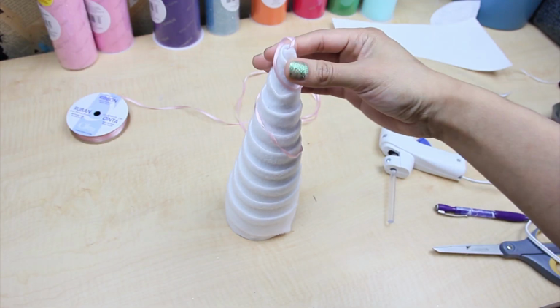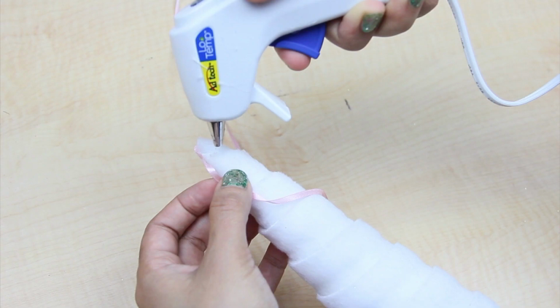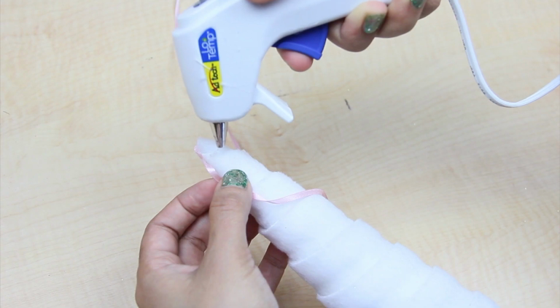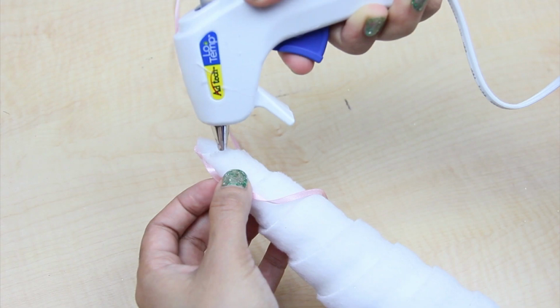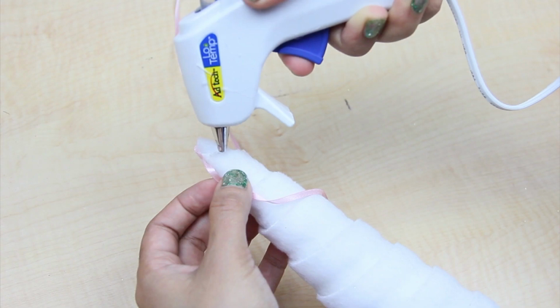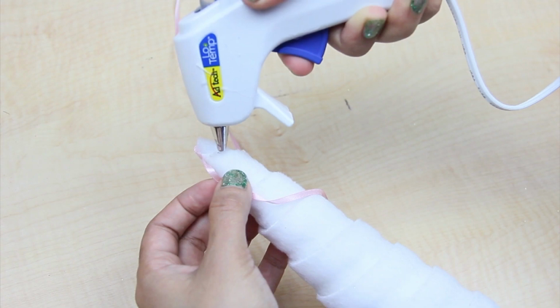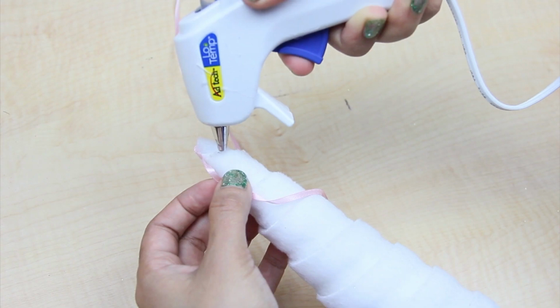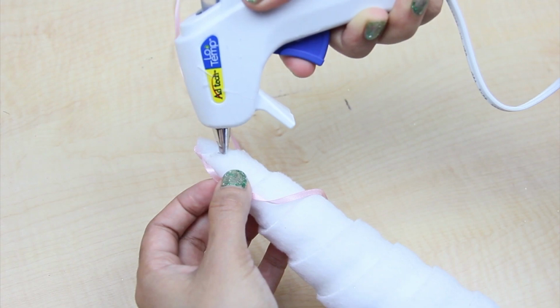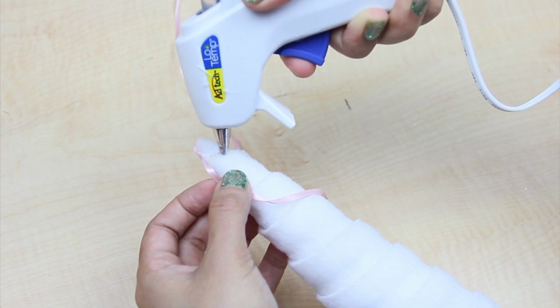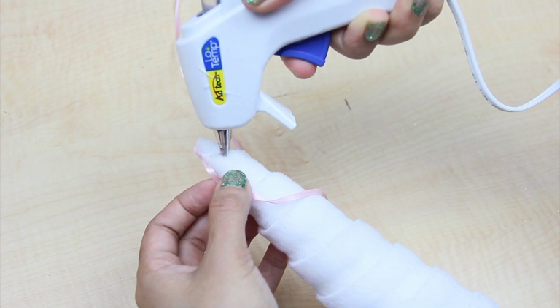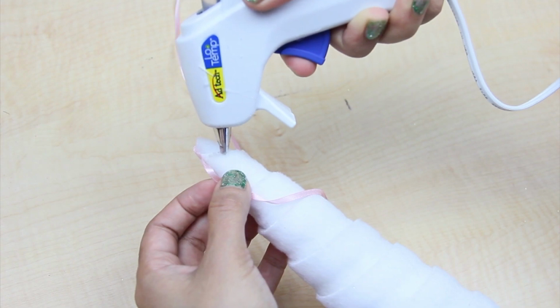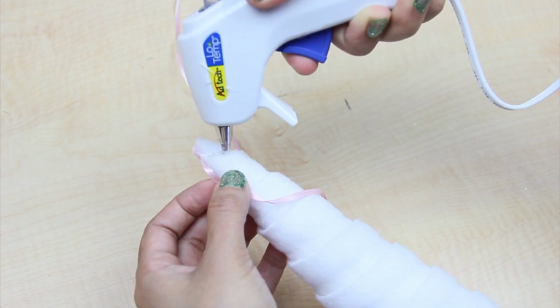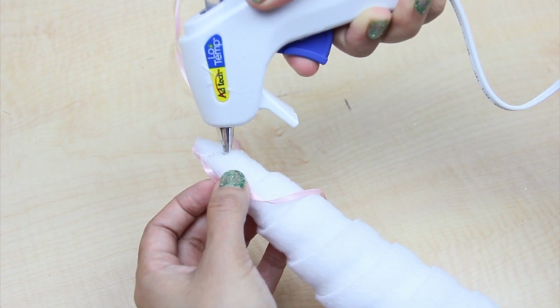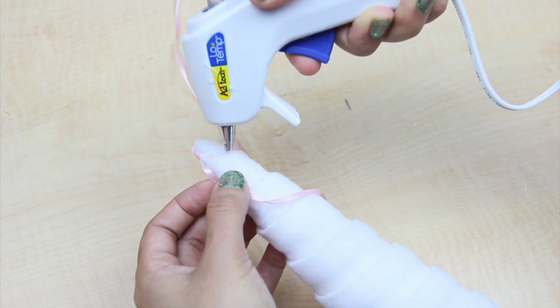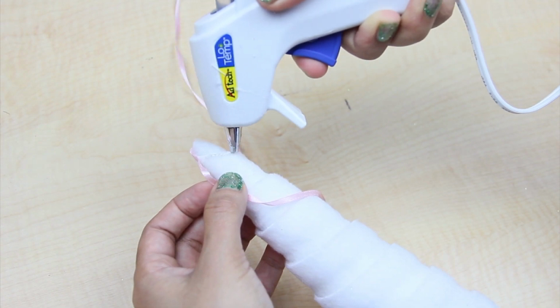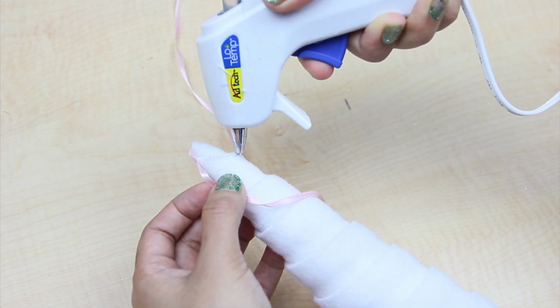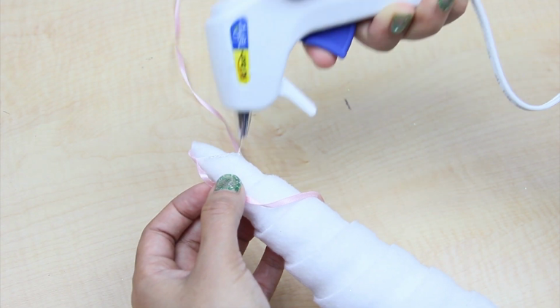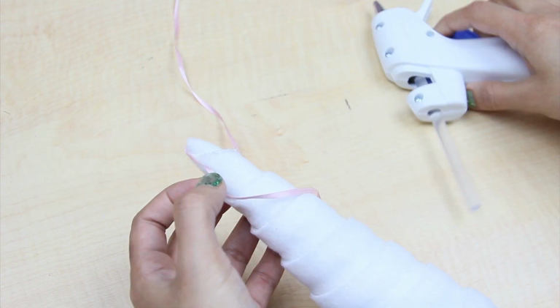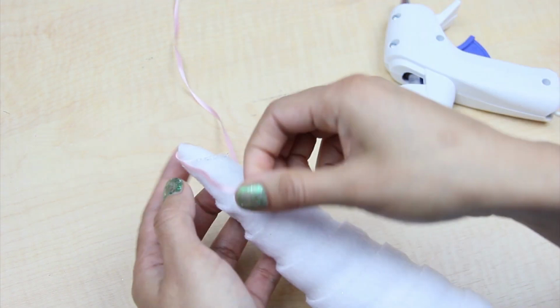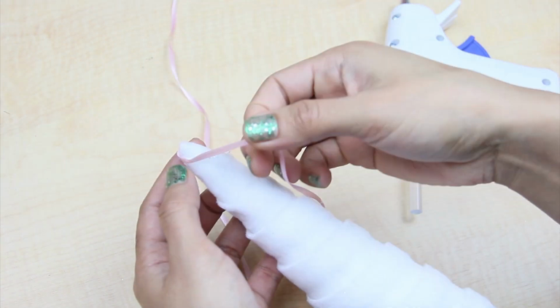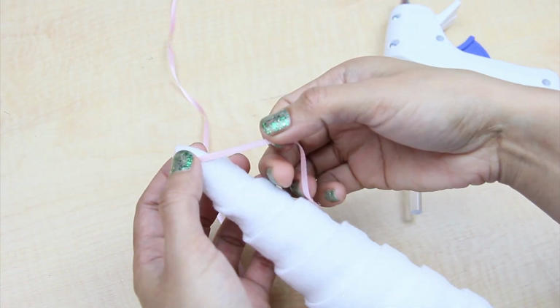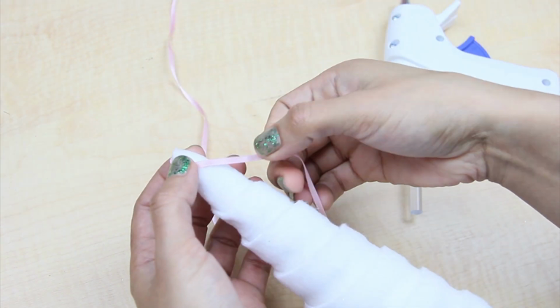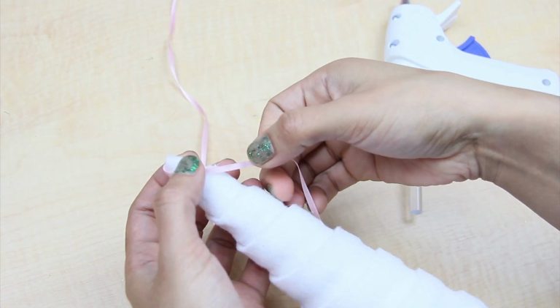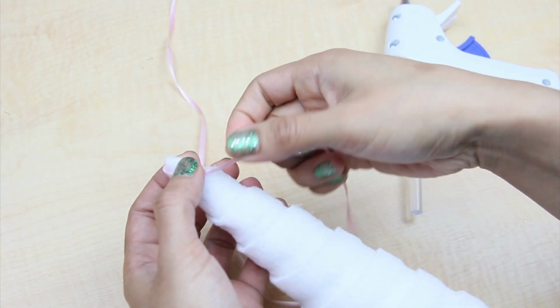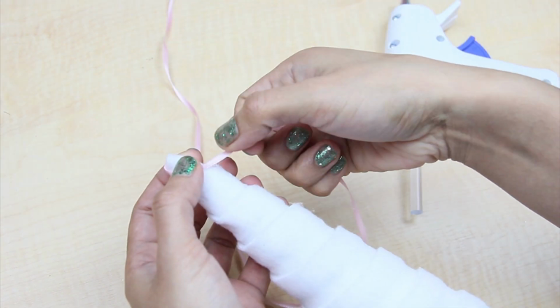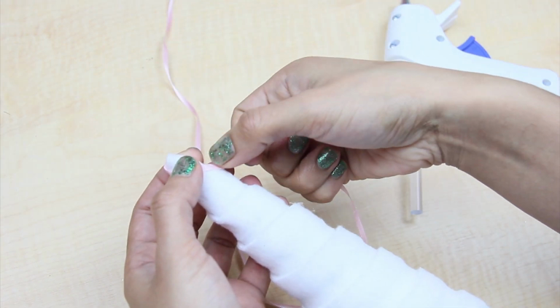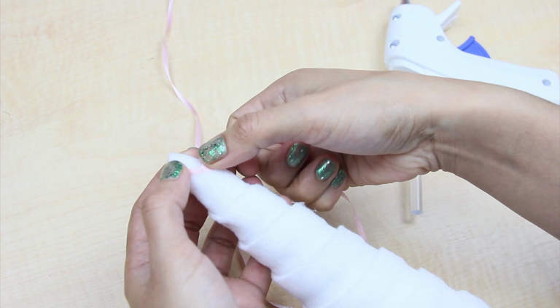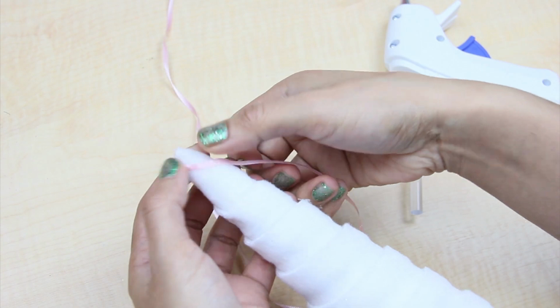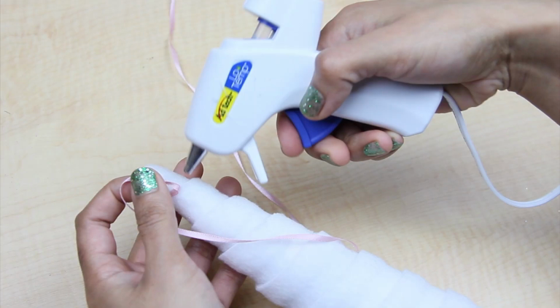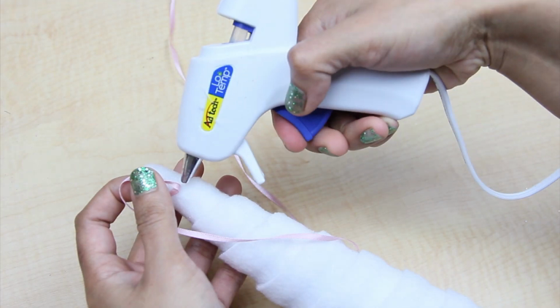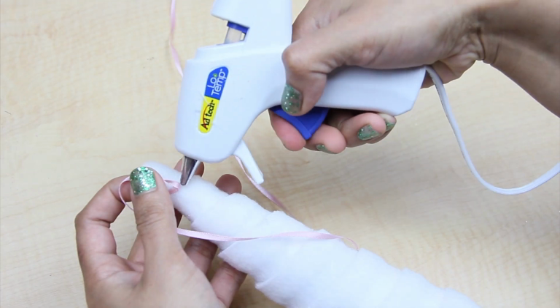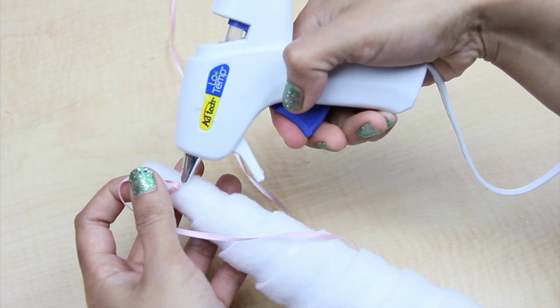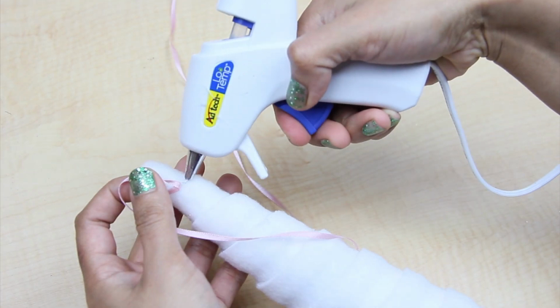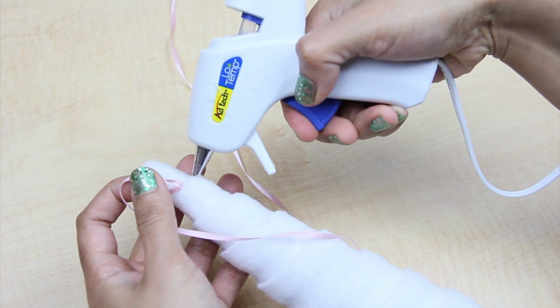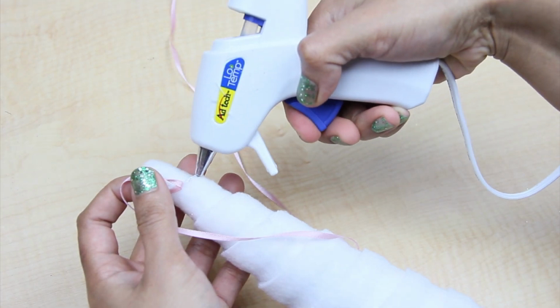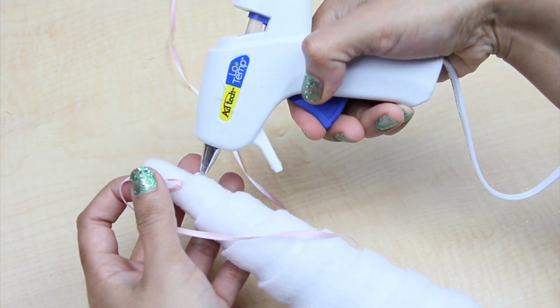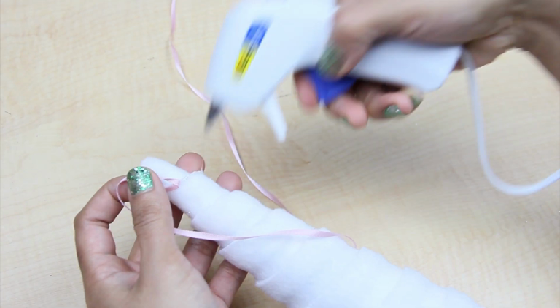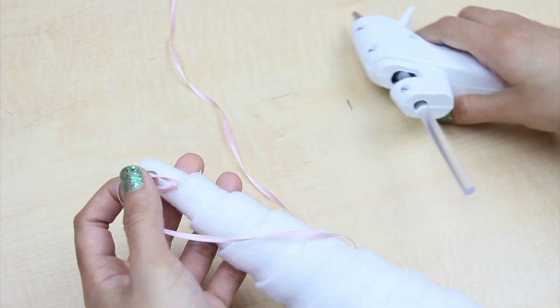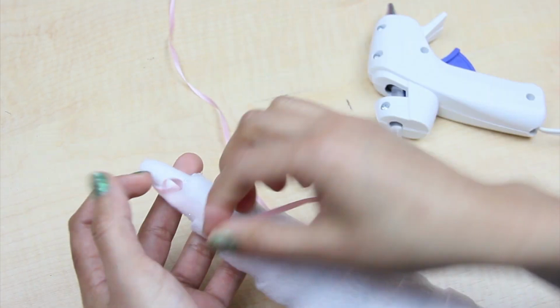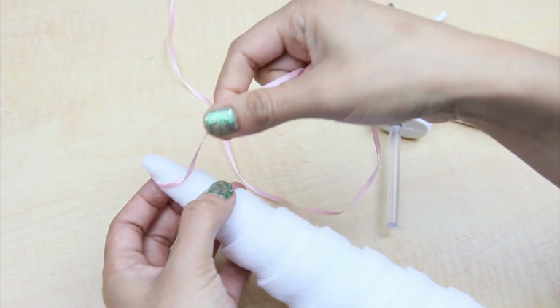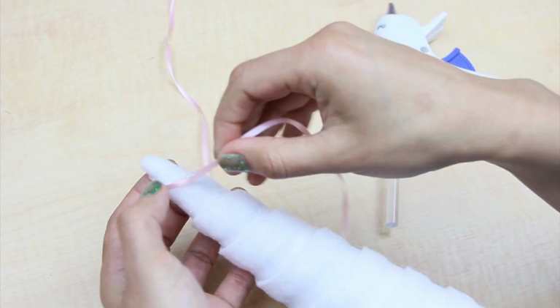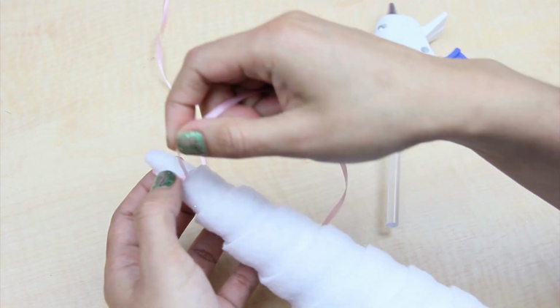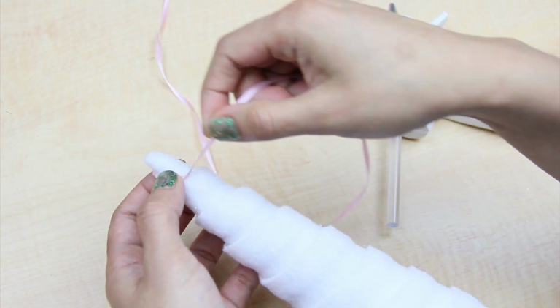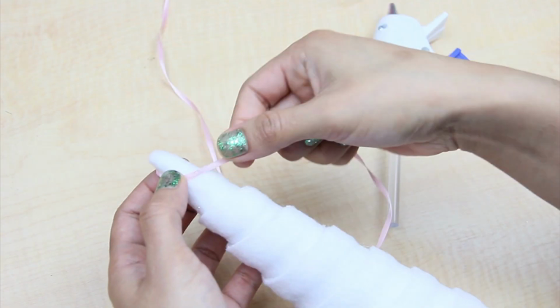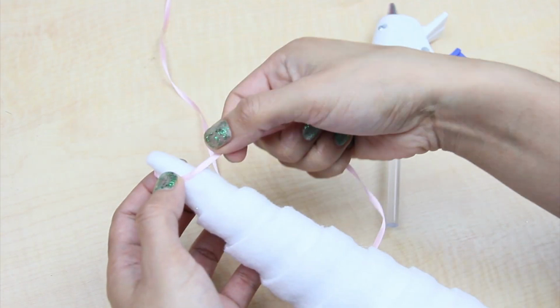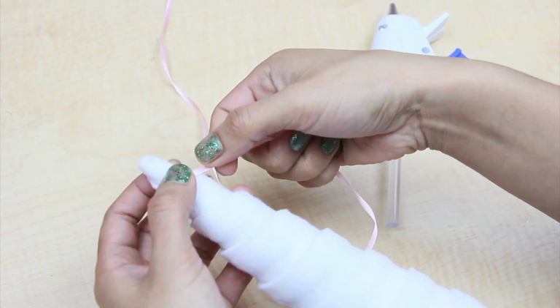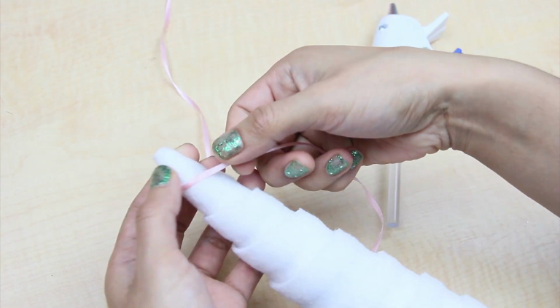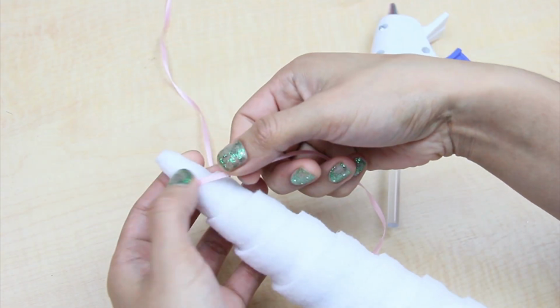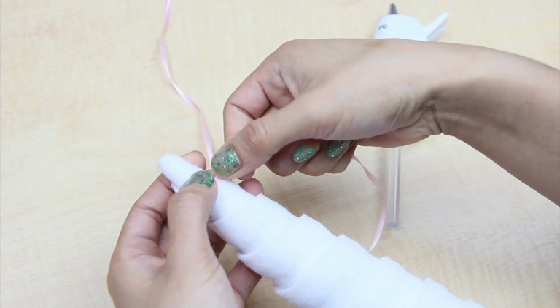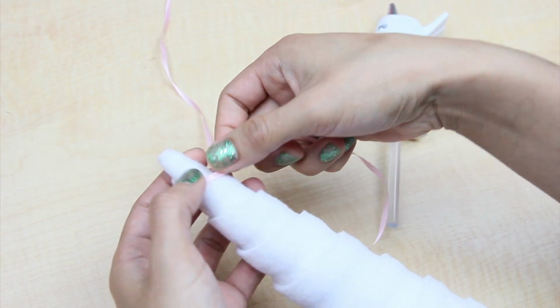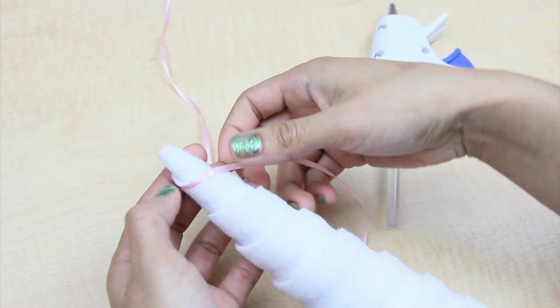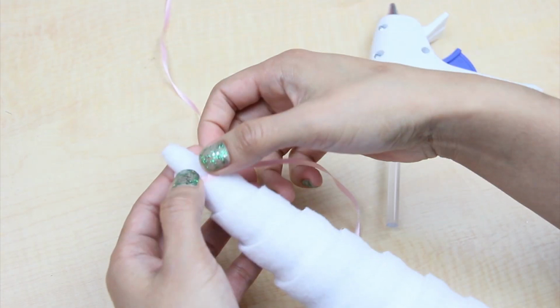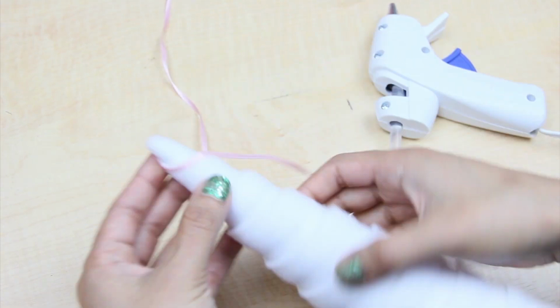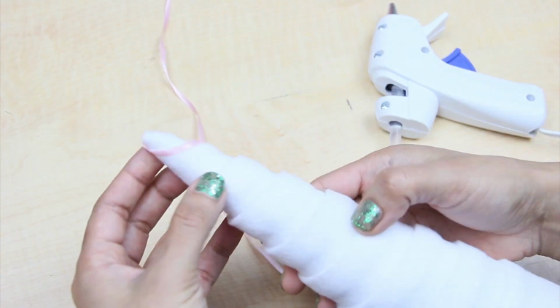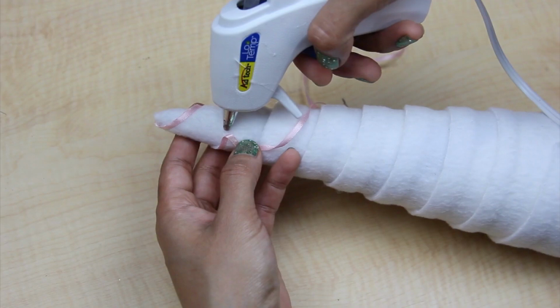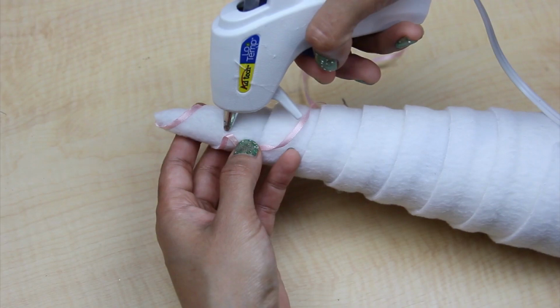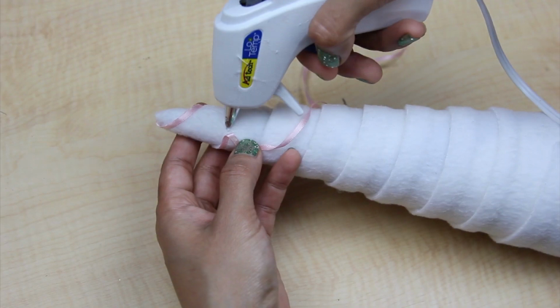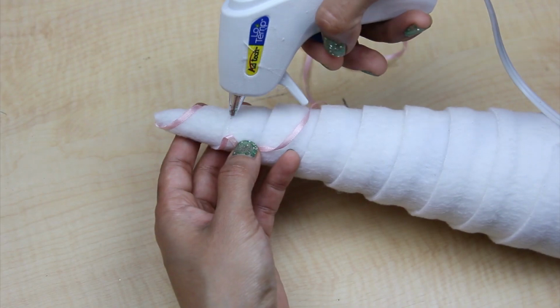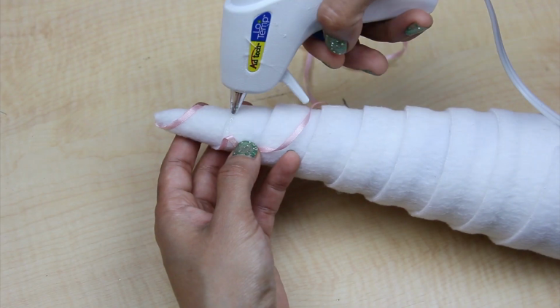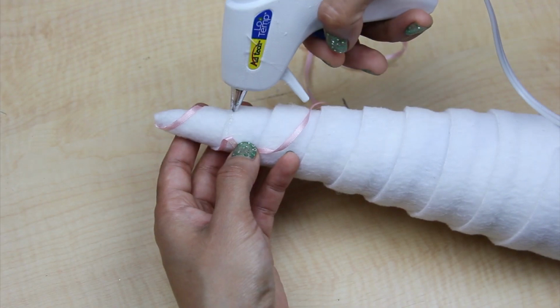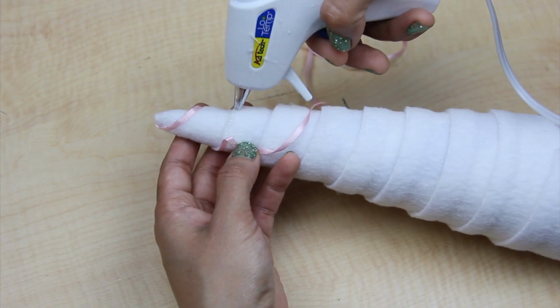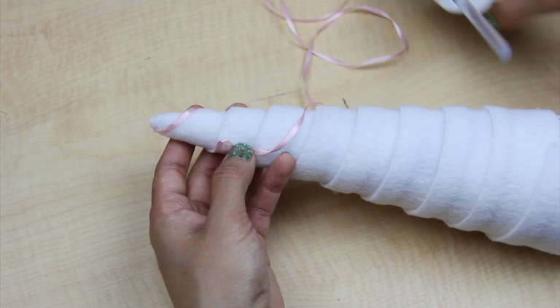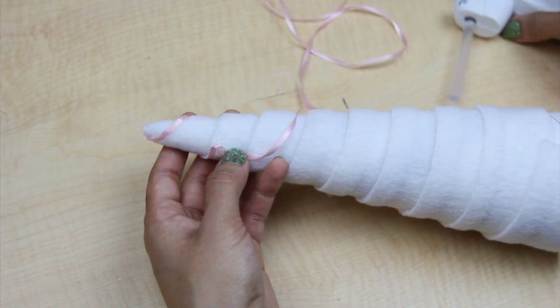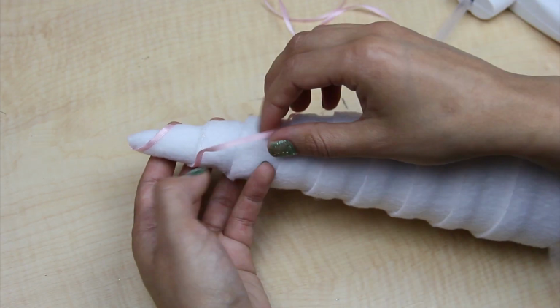Then glue the strip of fabric at the tip of the horn and begin circling around it, gluing down as you go. Once the fabric is in place, grab the ribbon and glue it all around at the edge of the fabric to give it more definition.